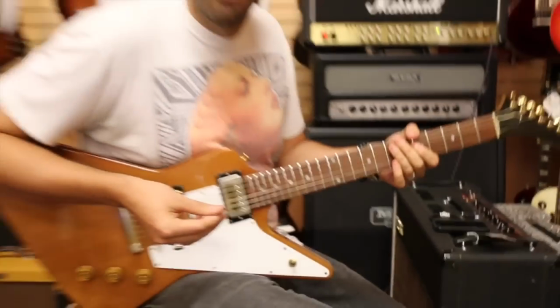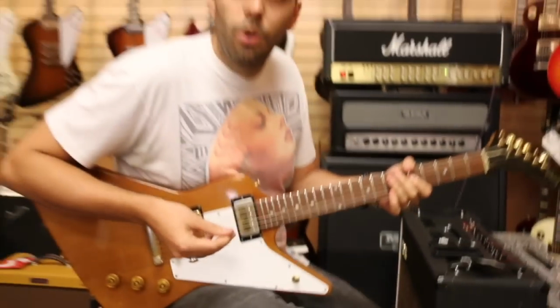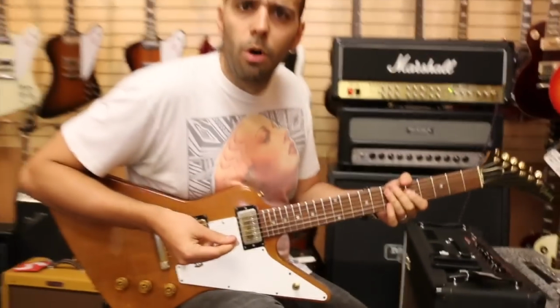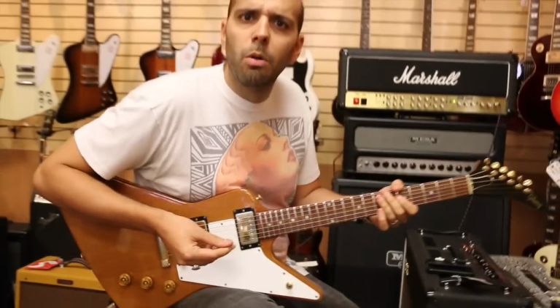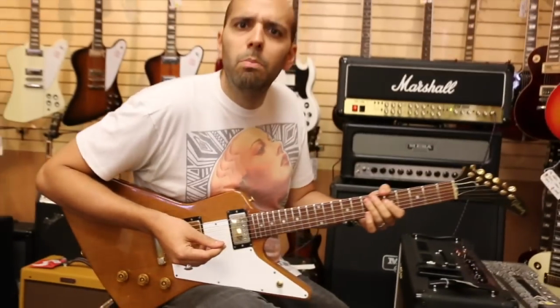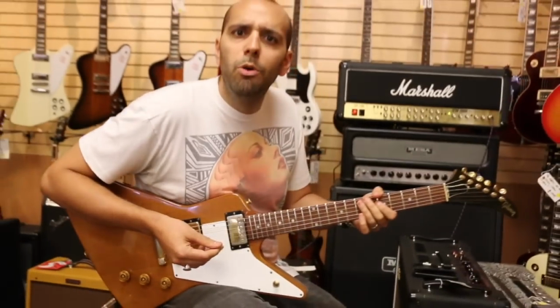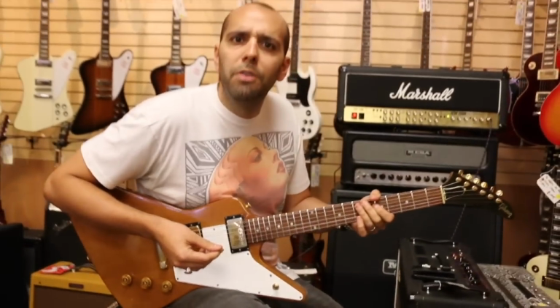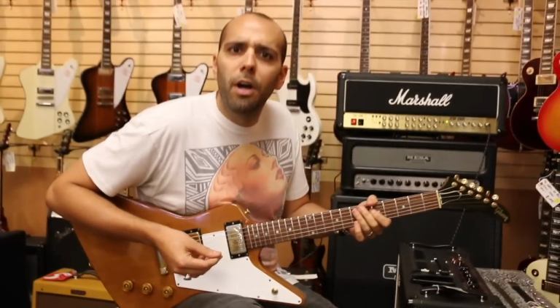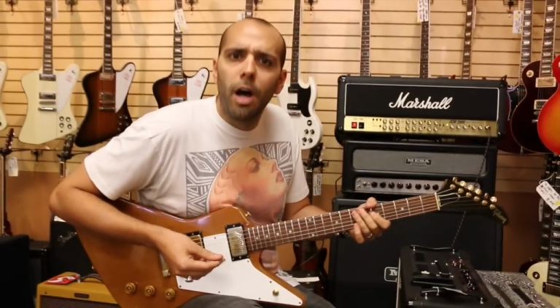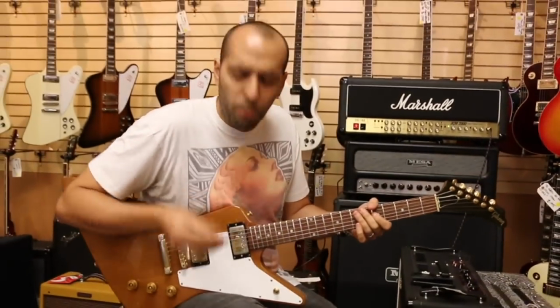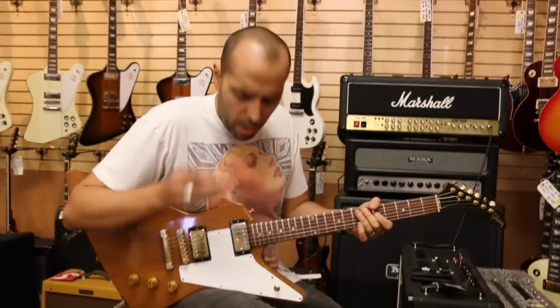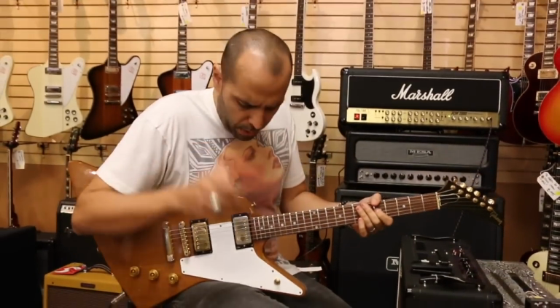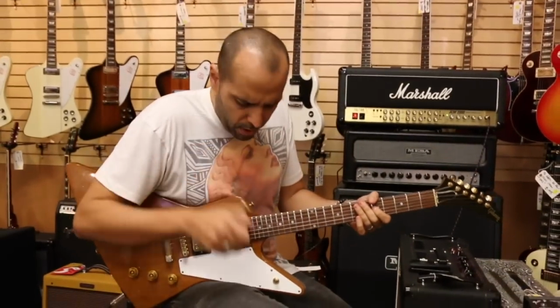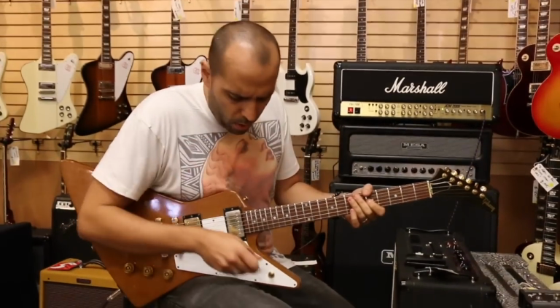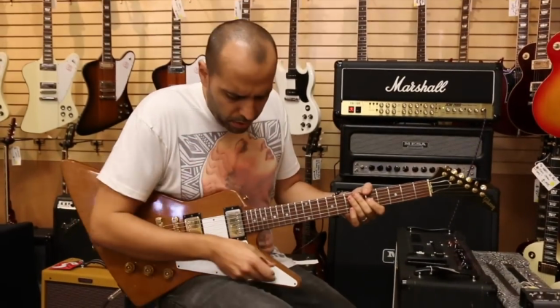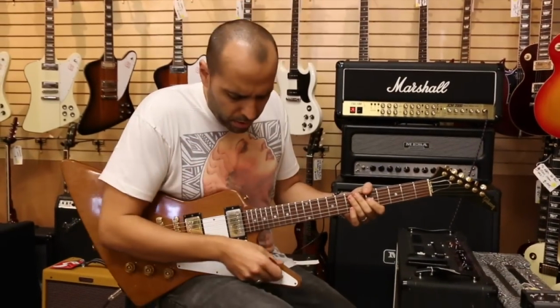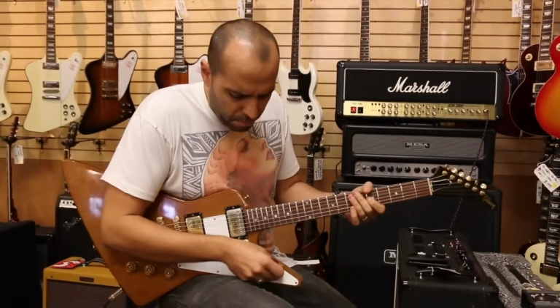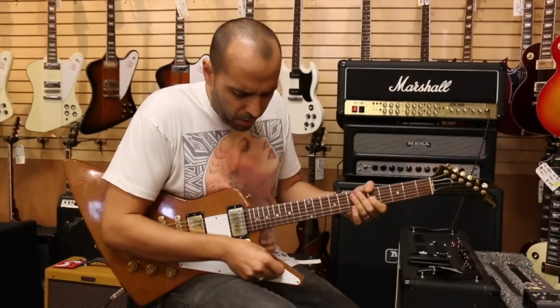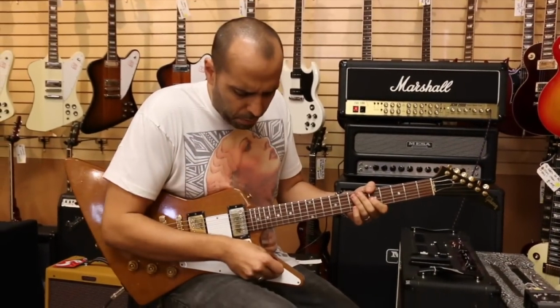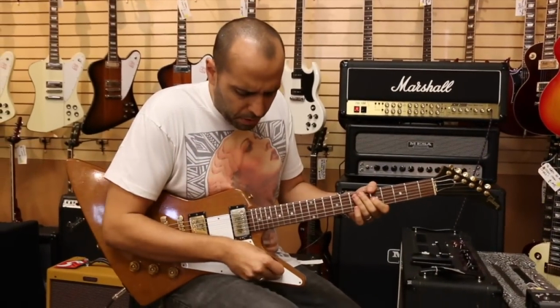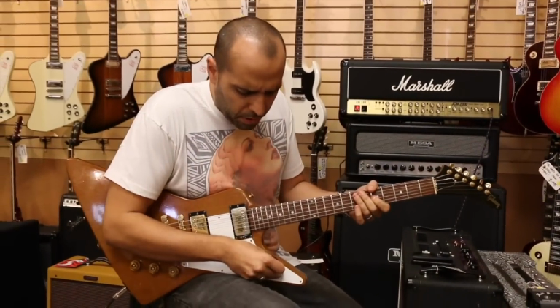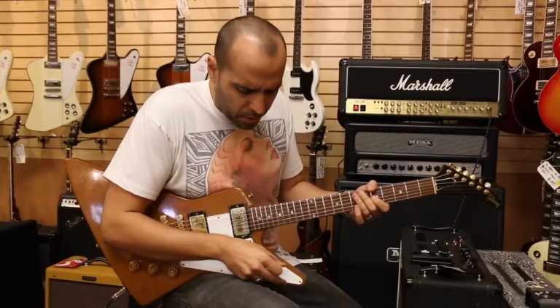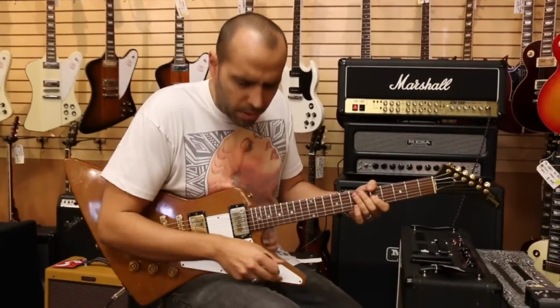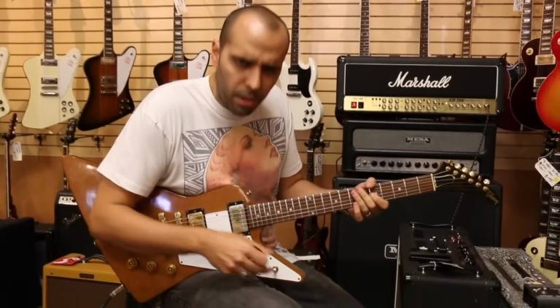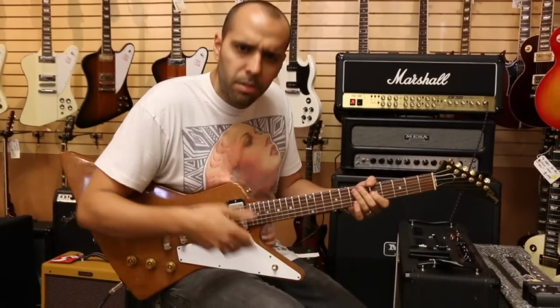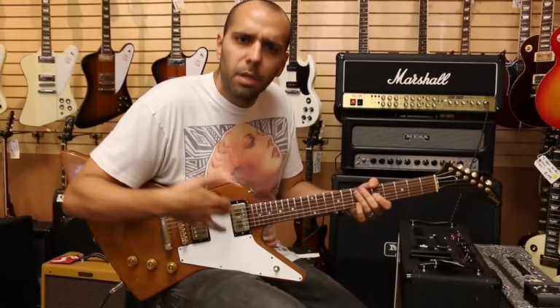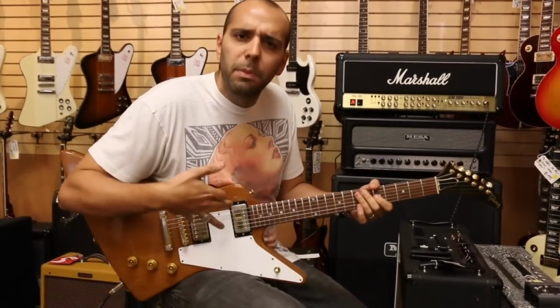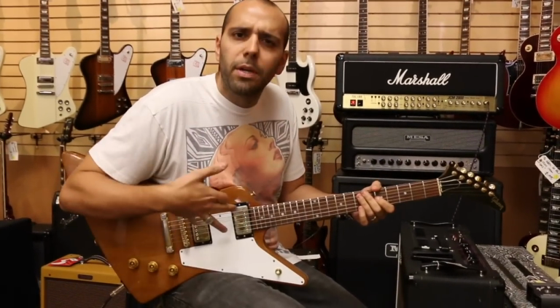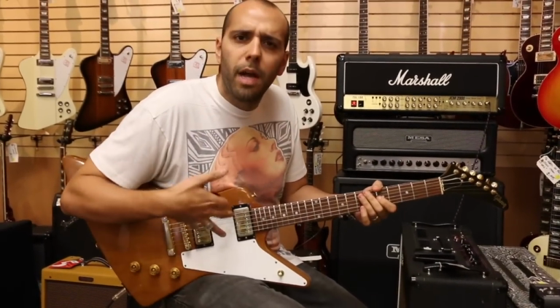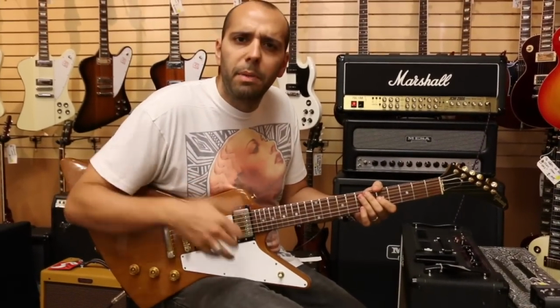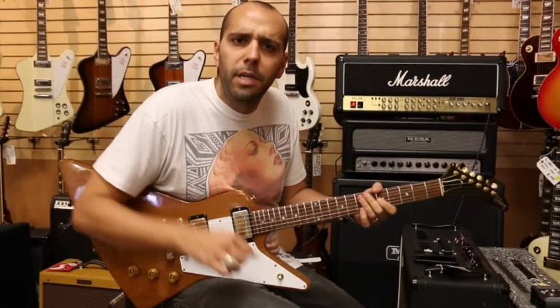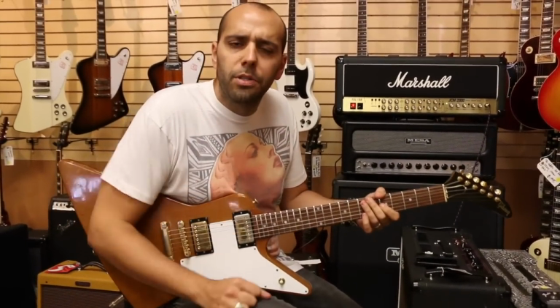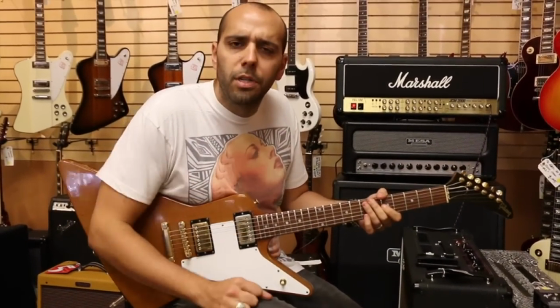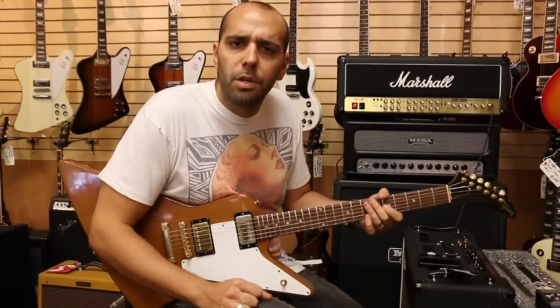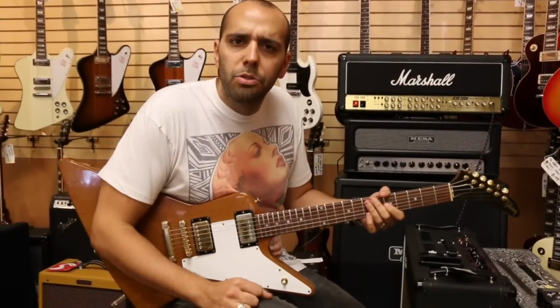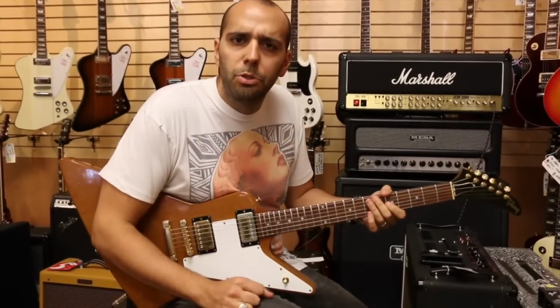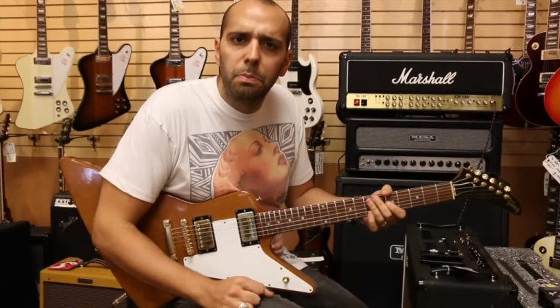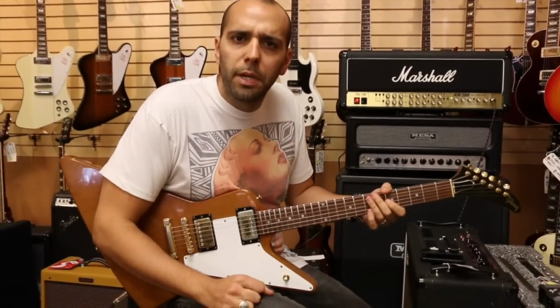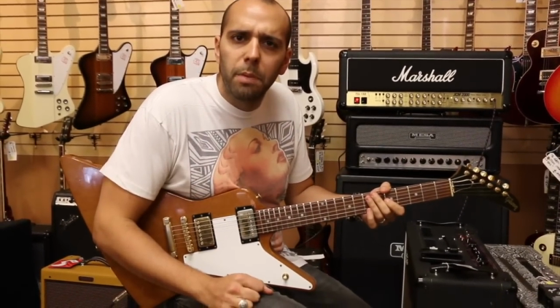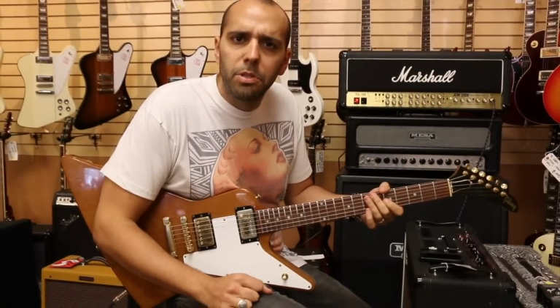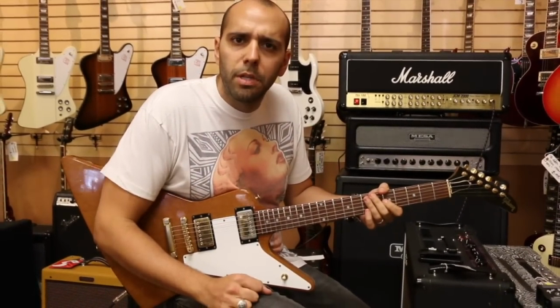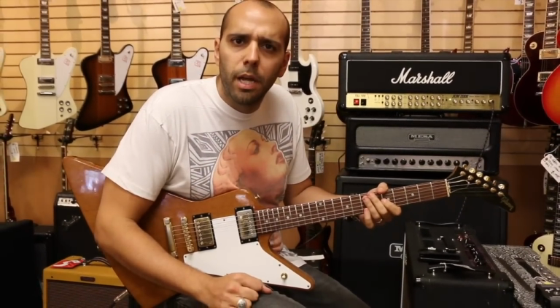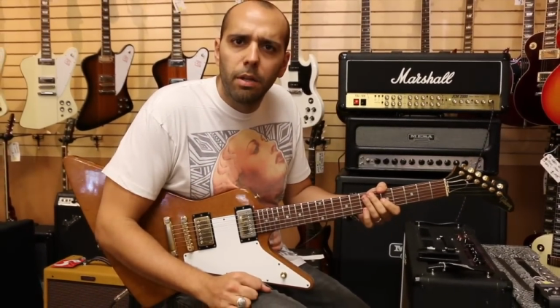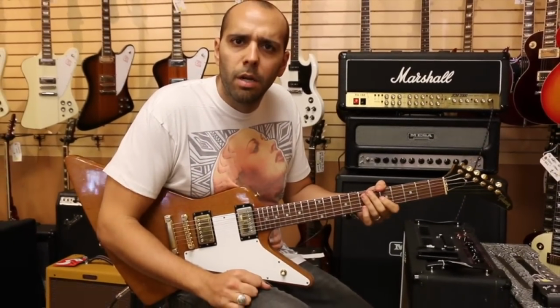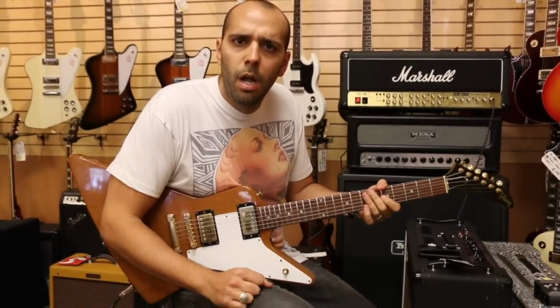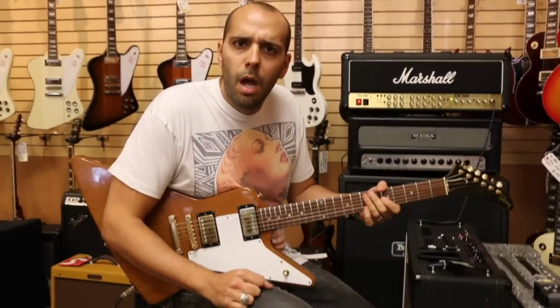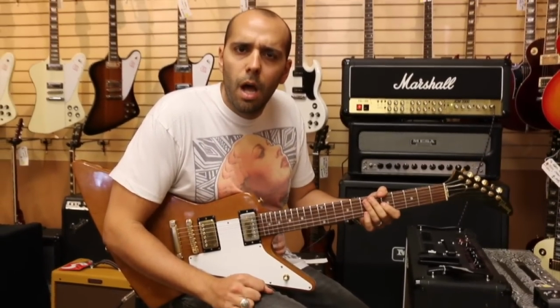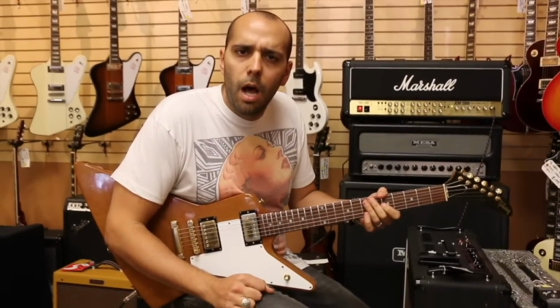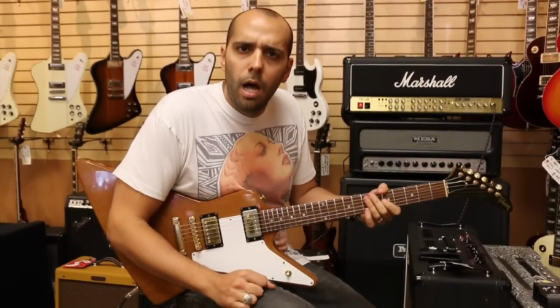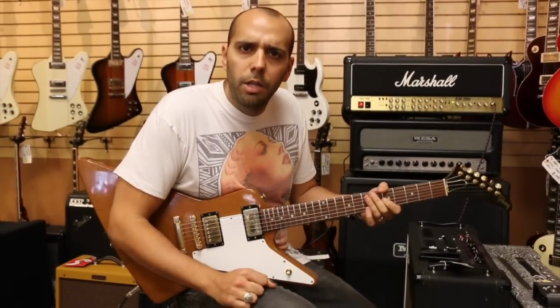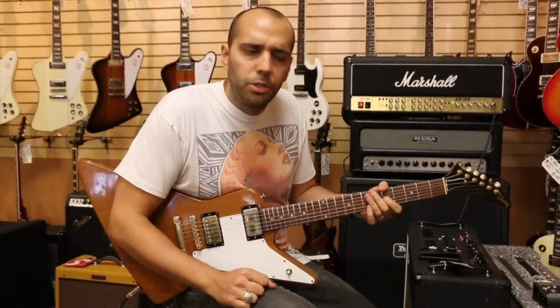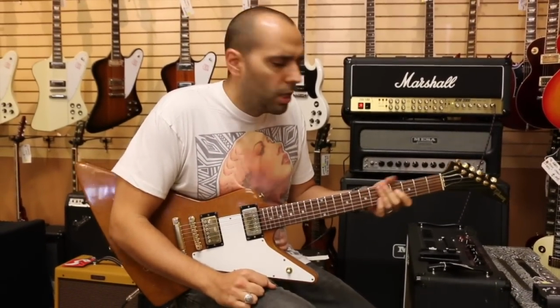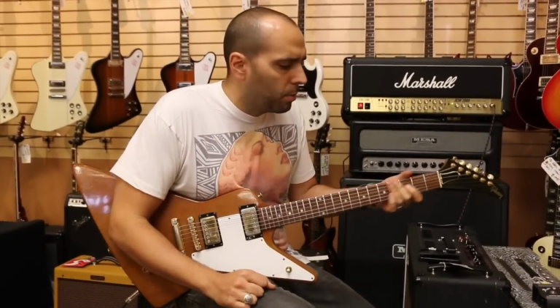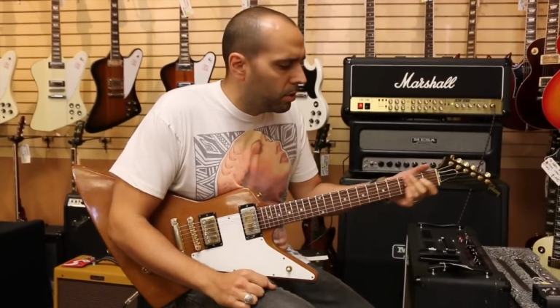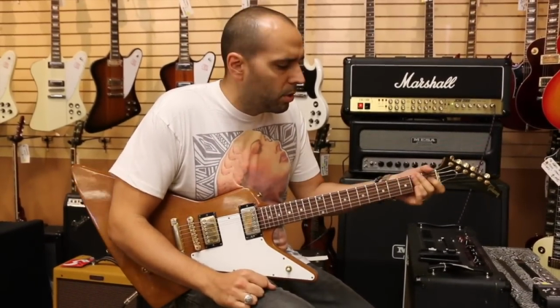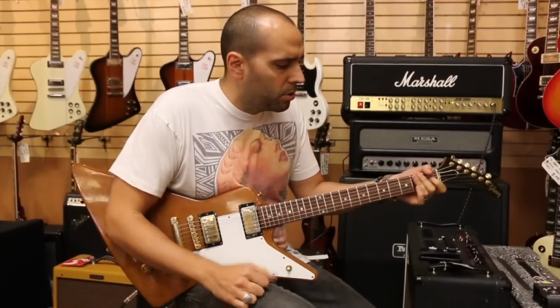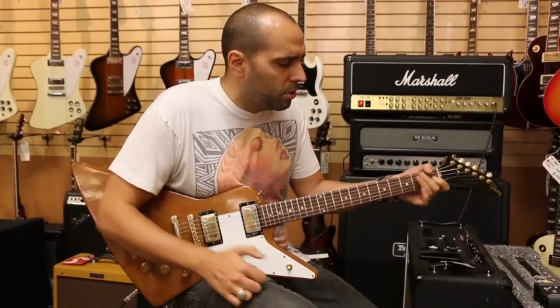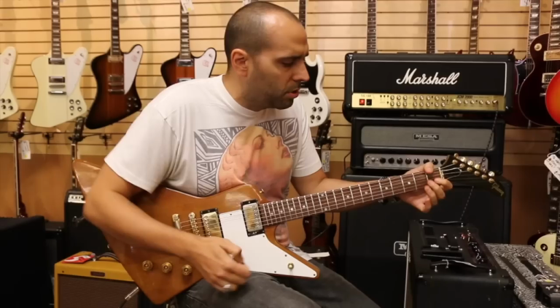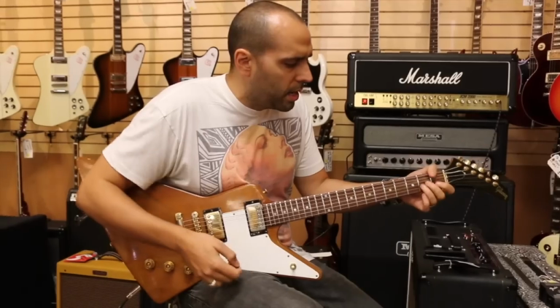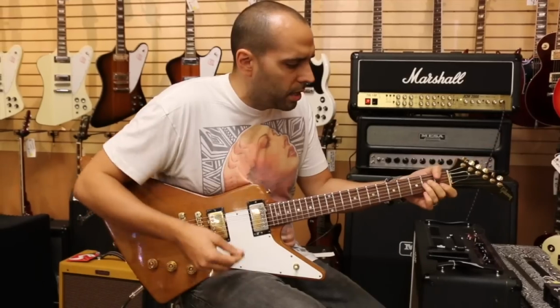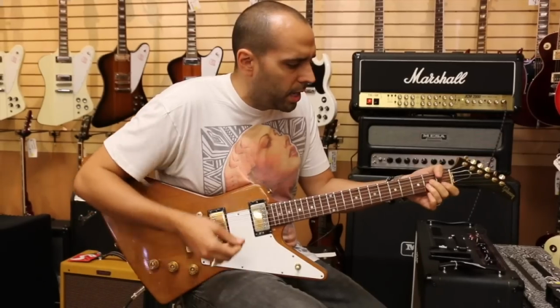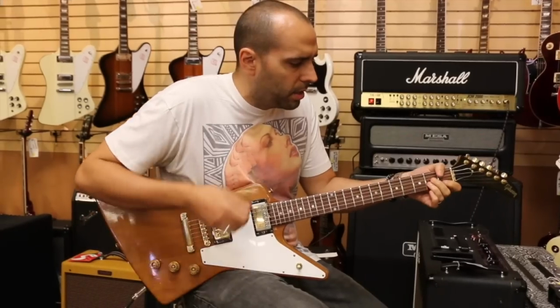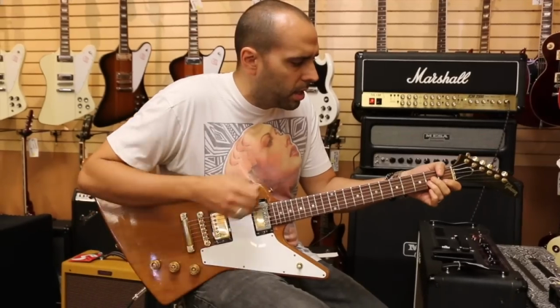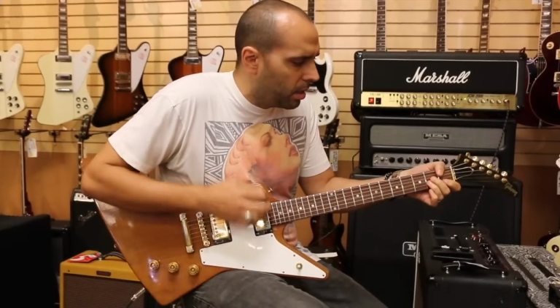Cool. Moving on — why don't we go into the middle position here. This is going to be a combination of those two pickups together. I'll let you hear what those two sound like together.